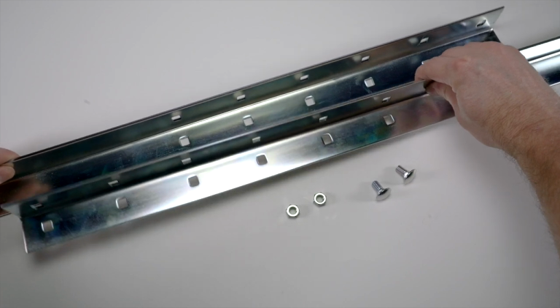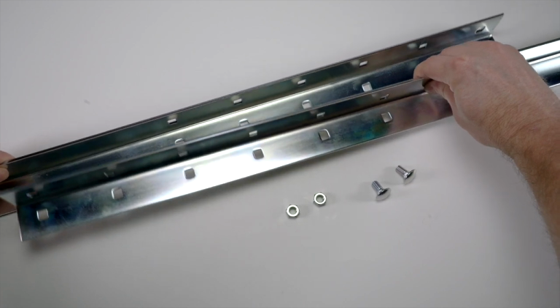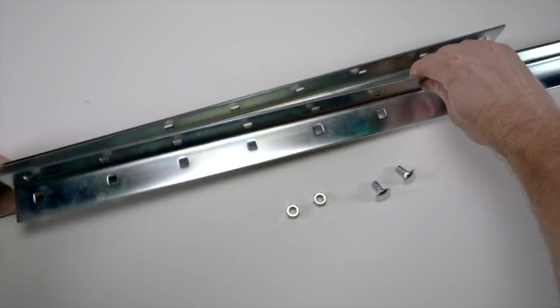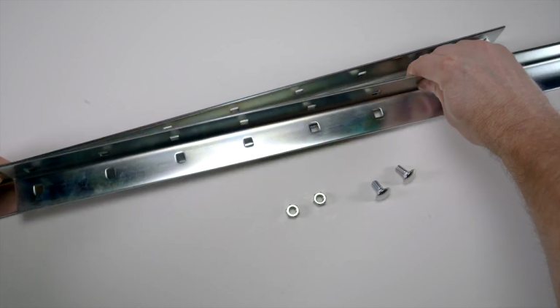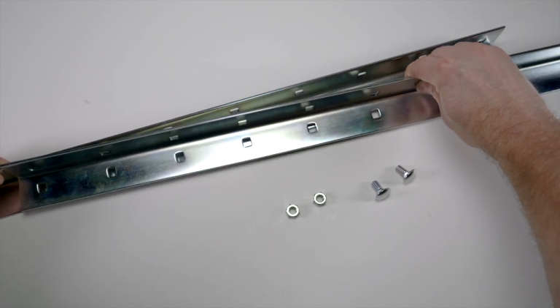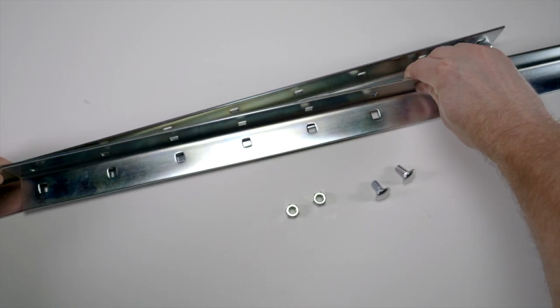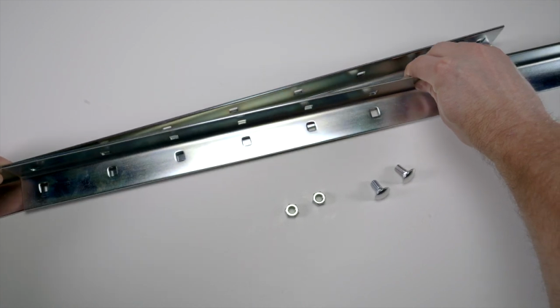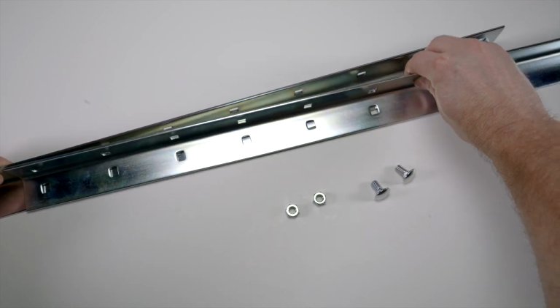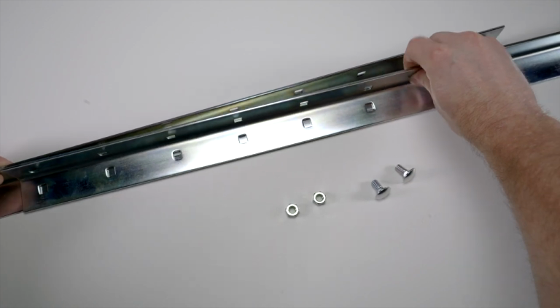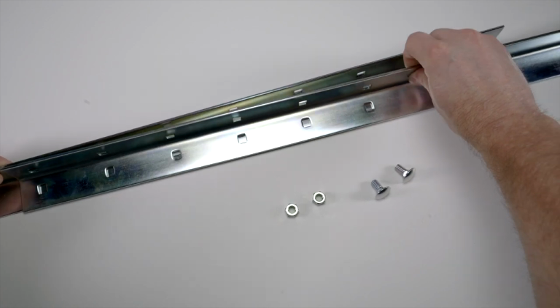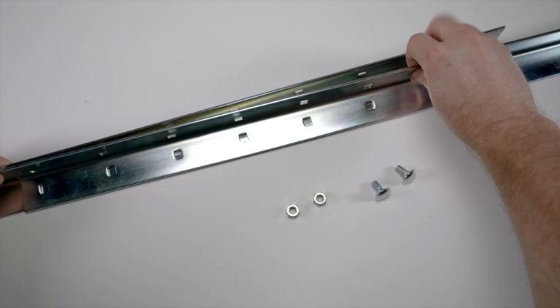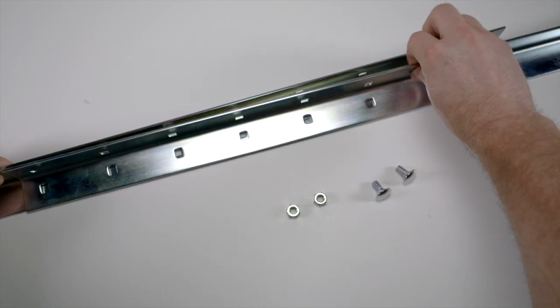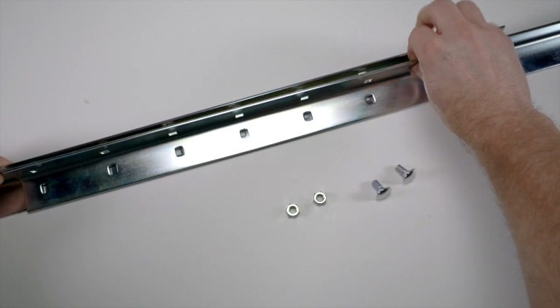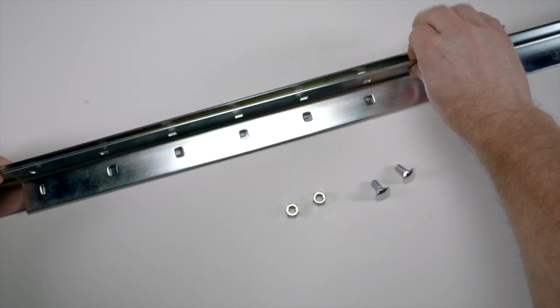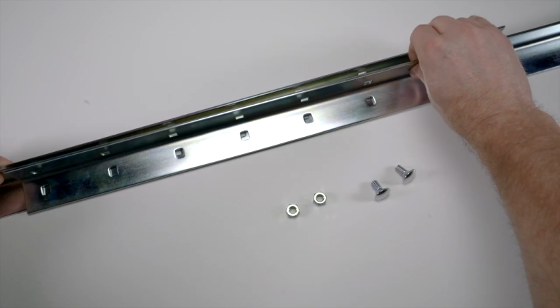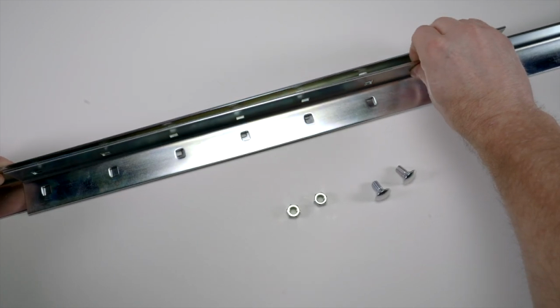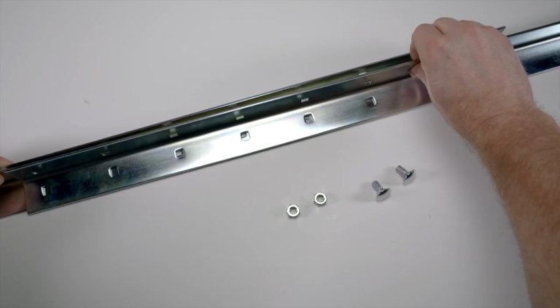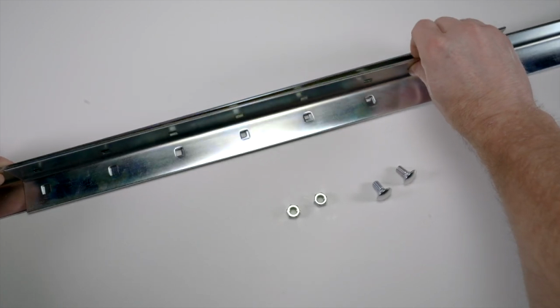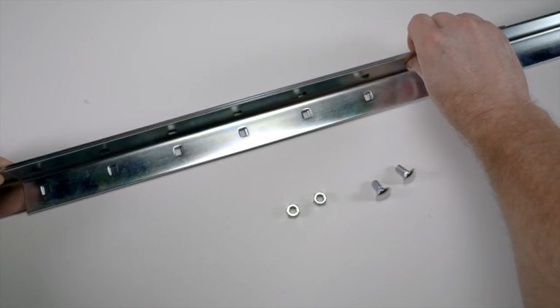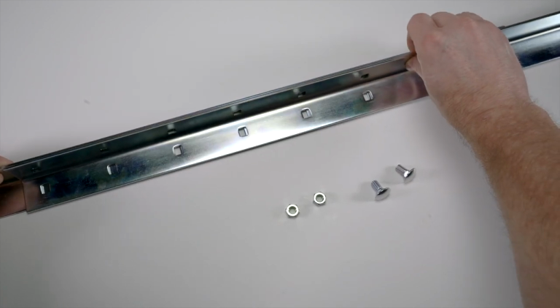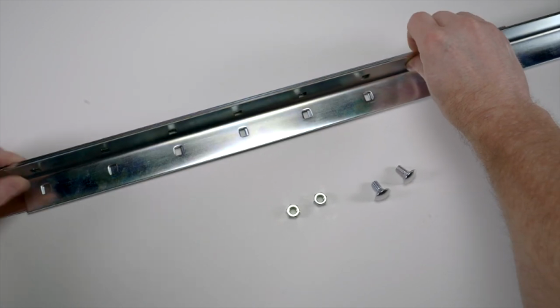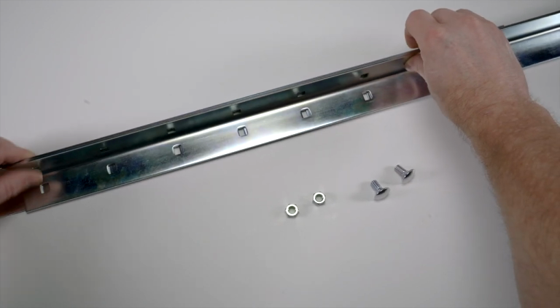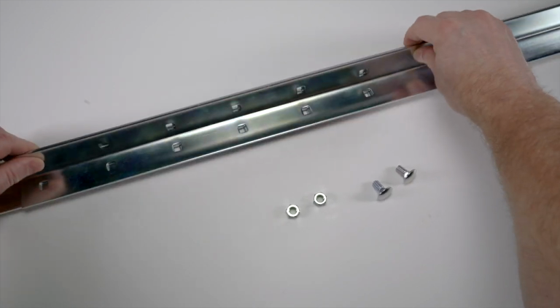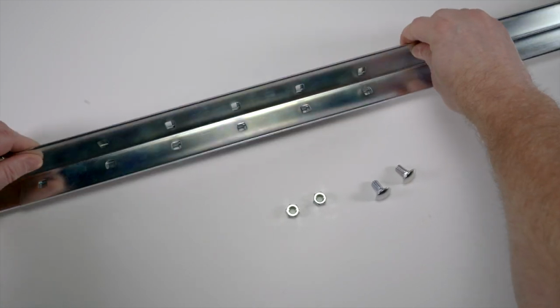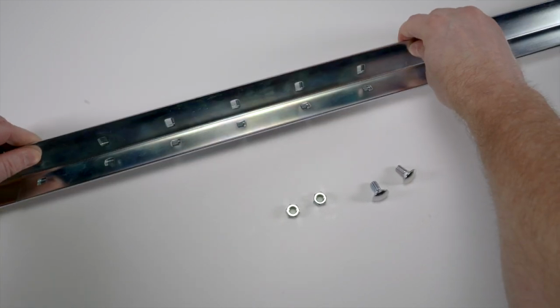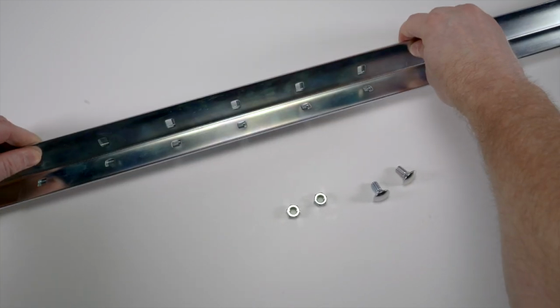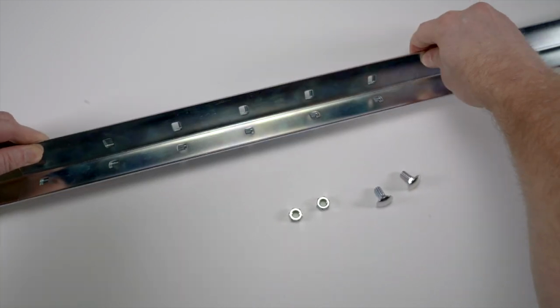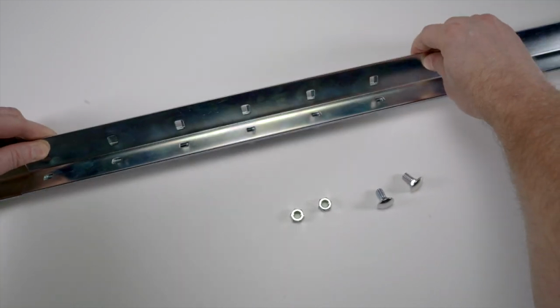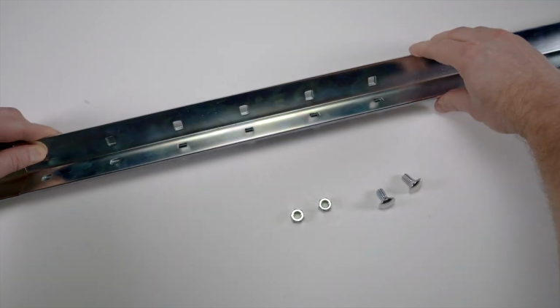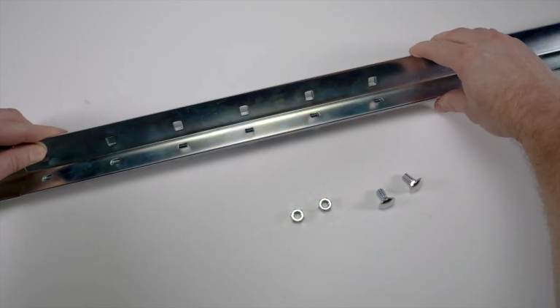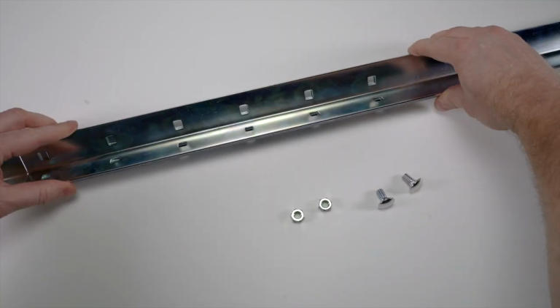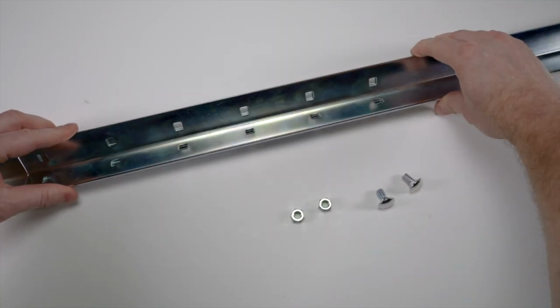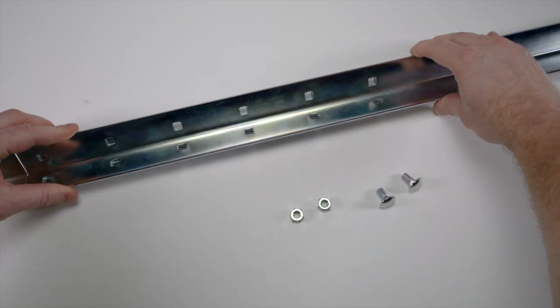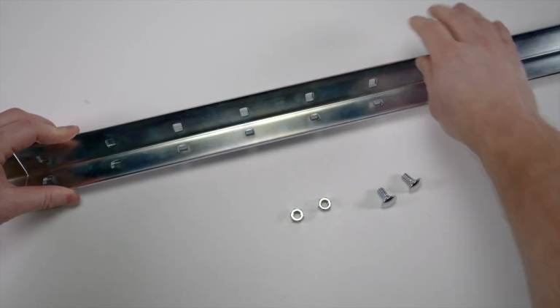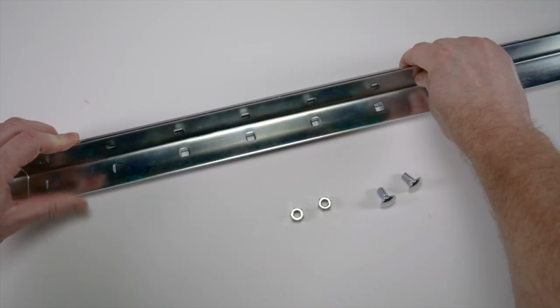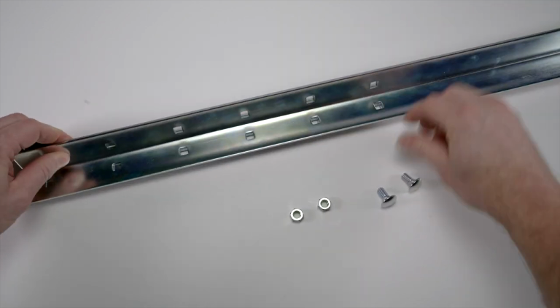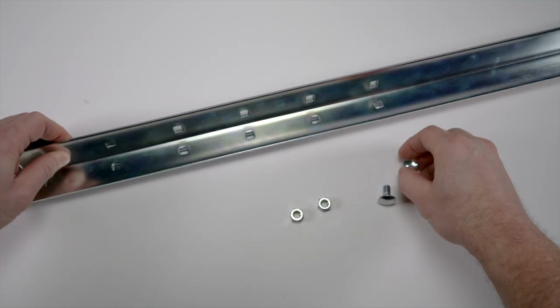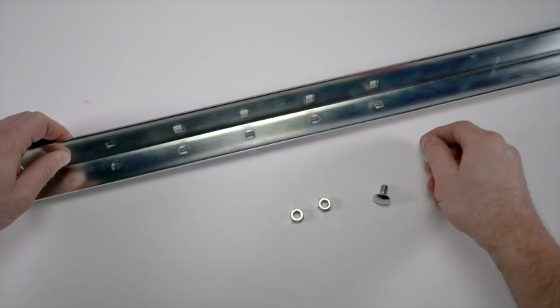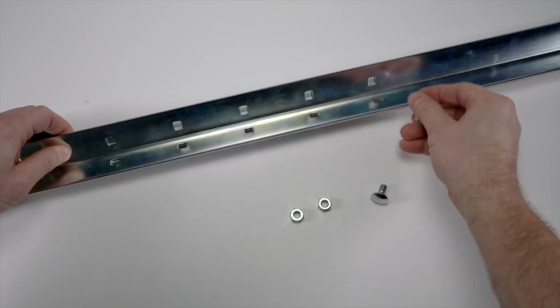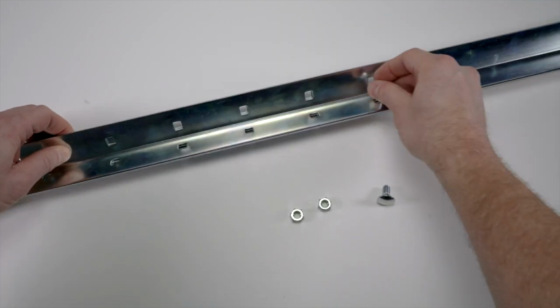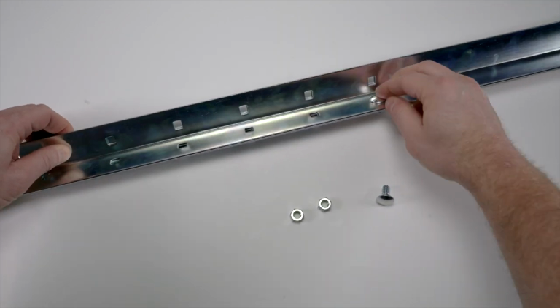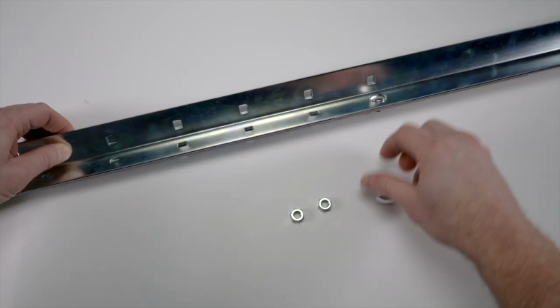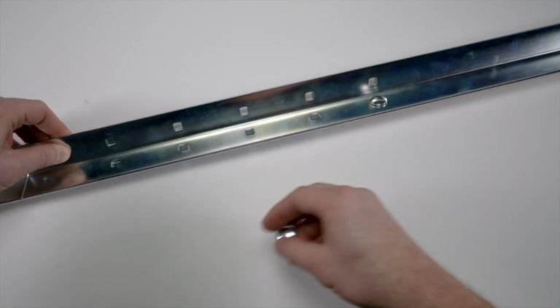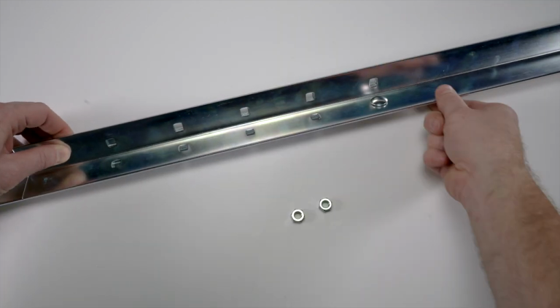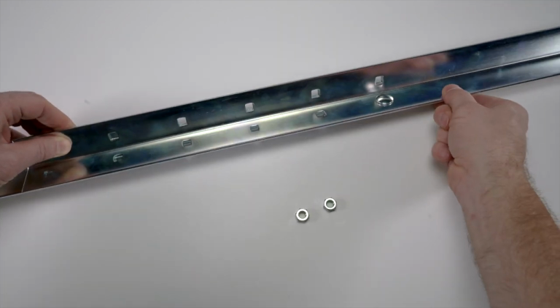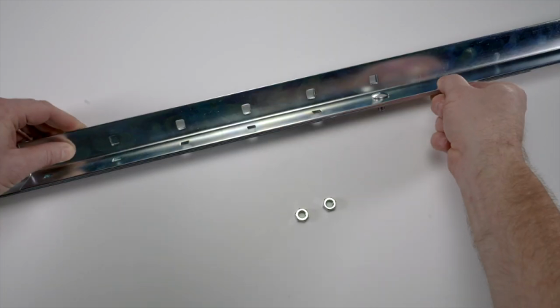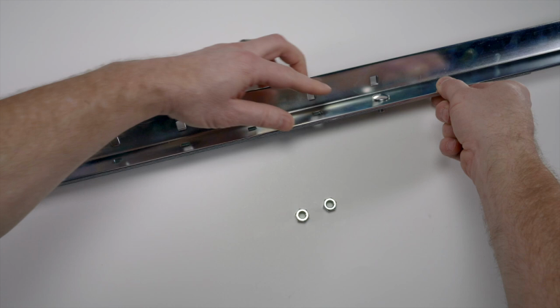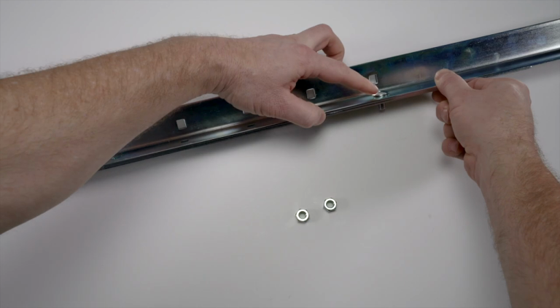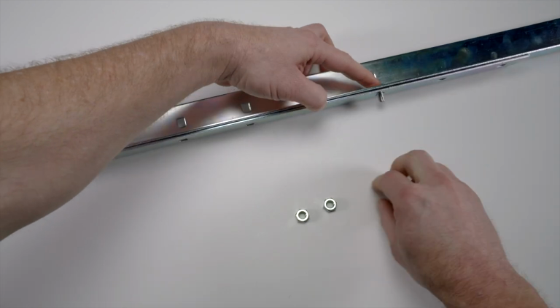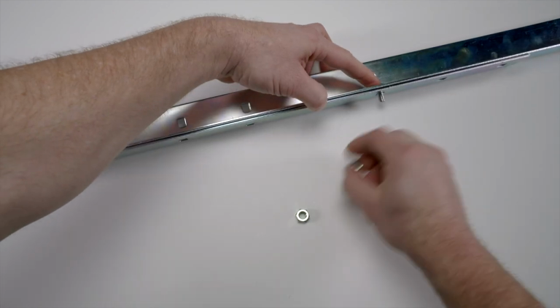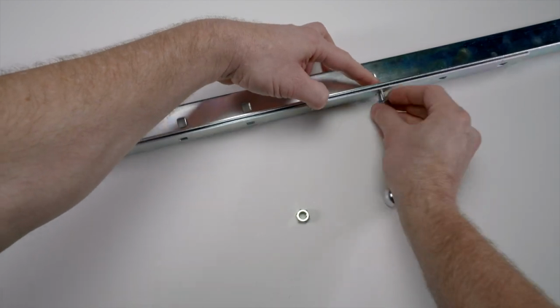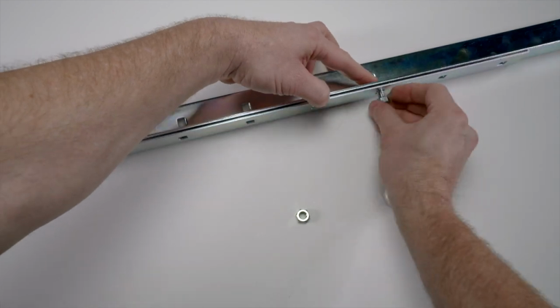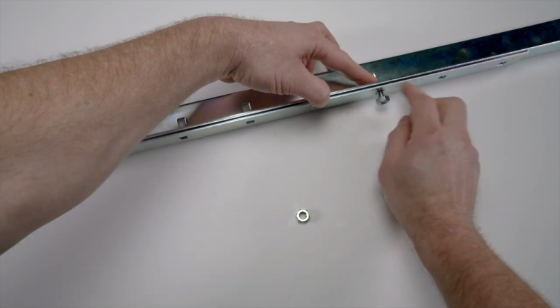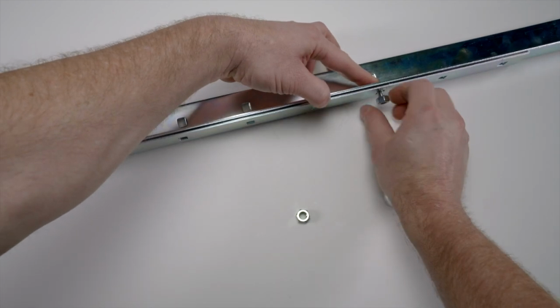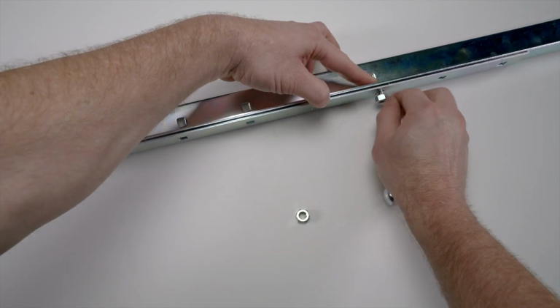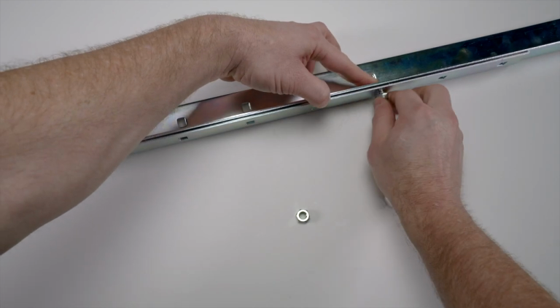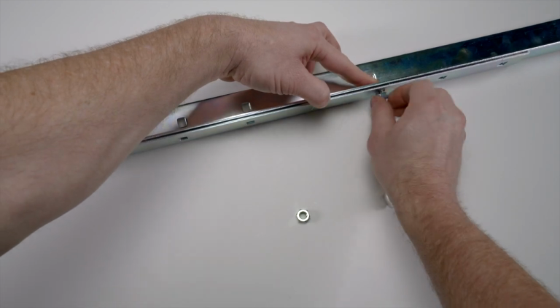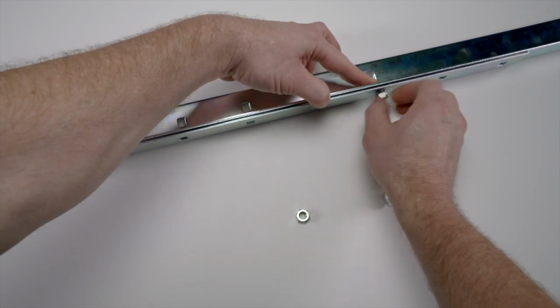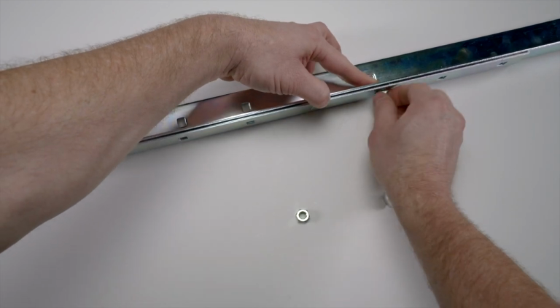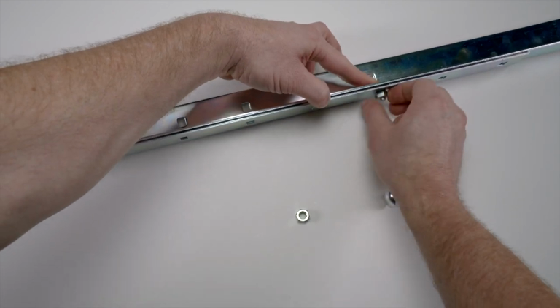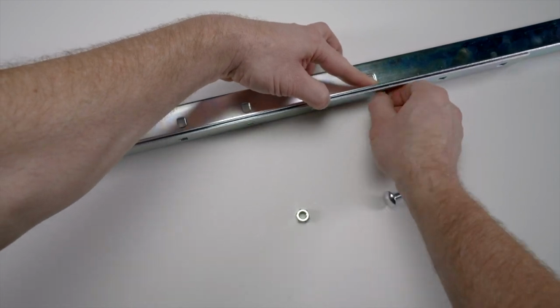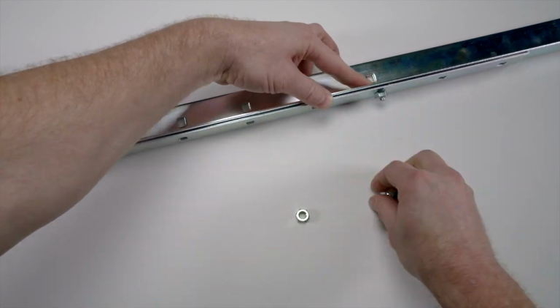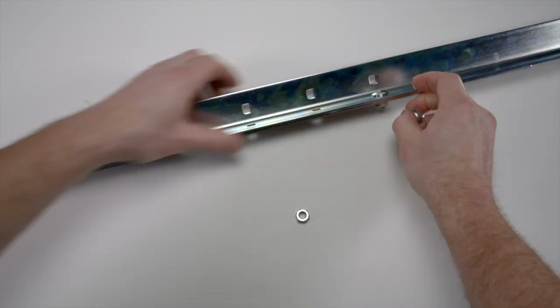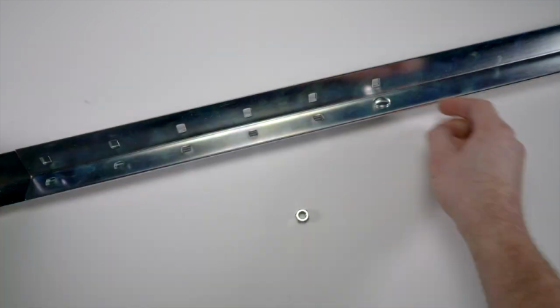Secure the expandable bracket legs together as shown using the included short carriage bolts and 1.5-inch nuts.